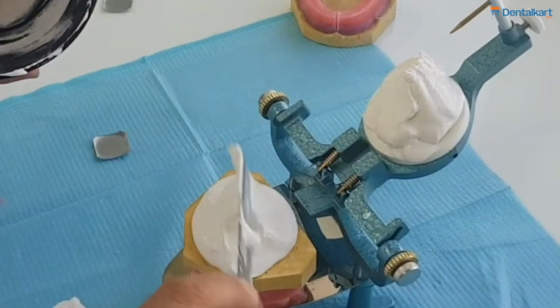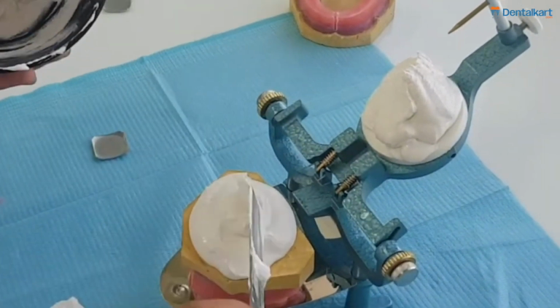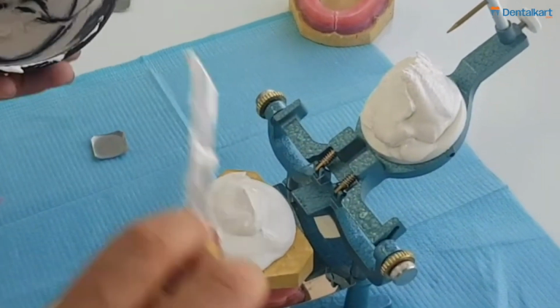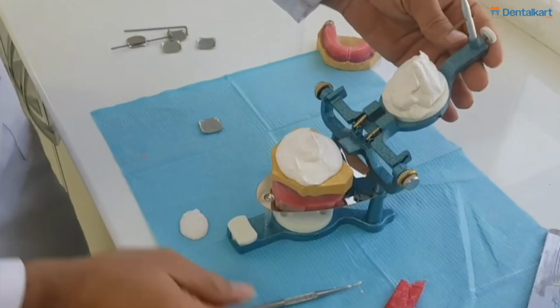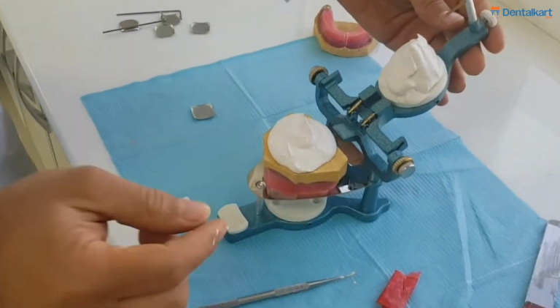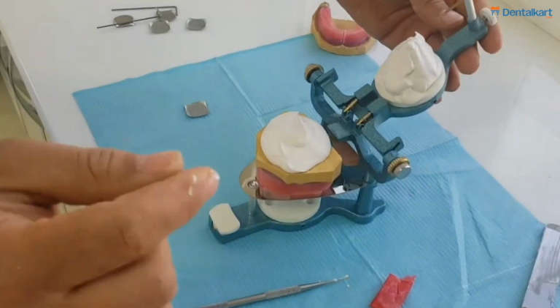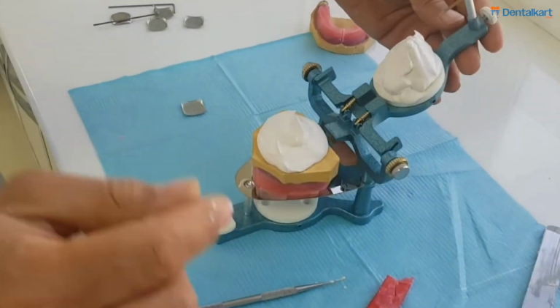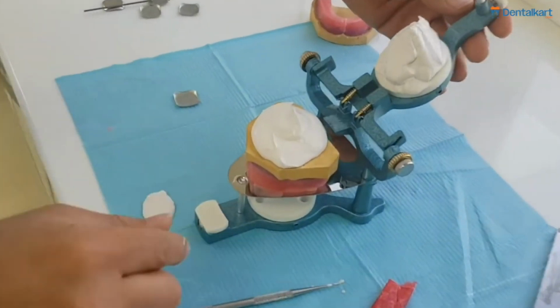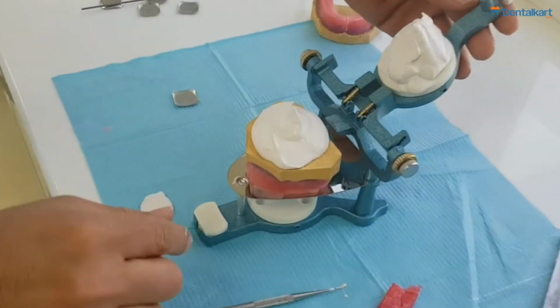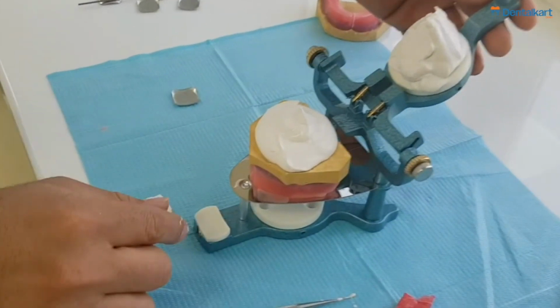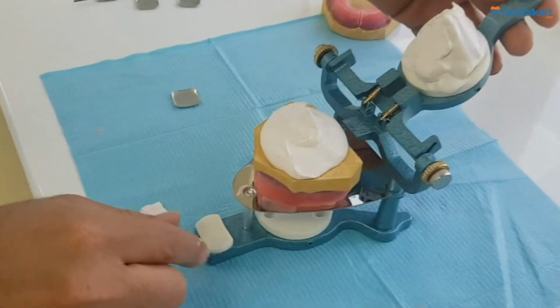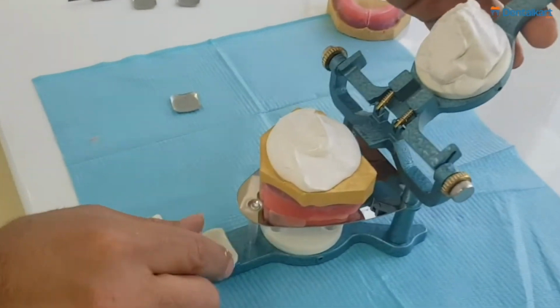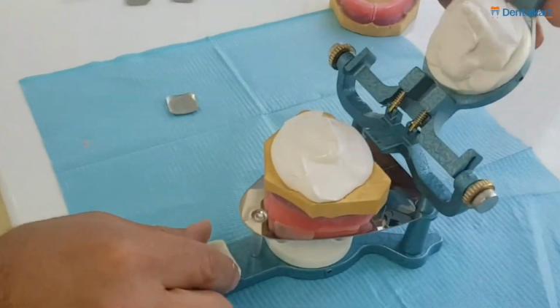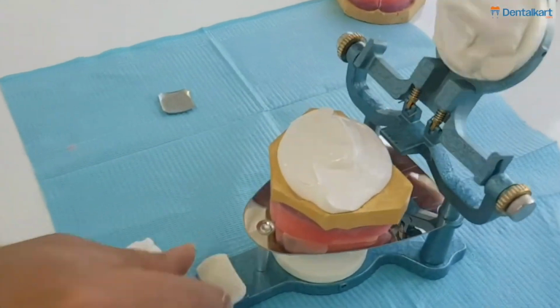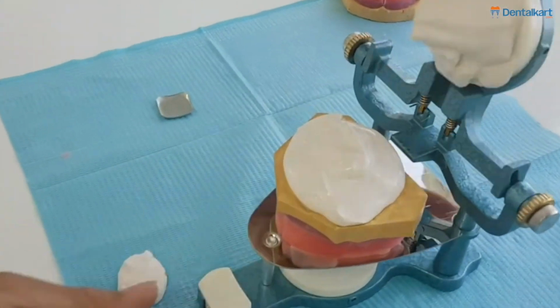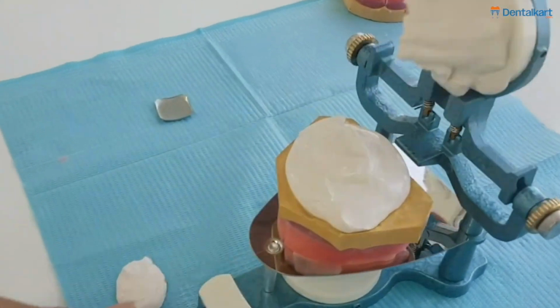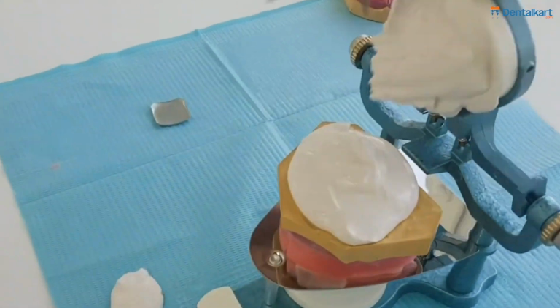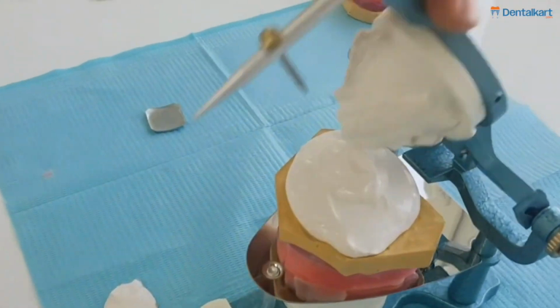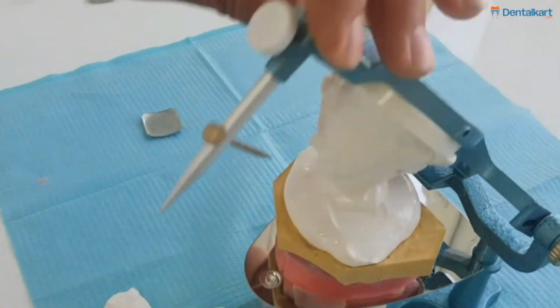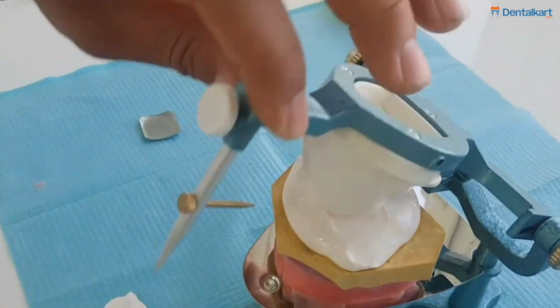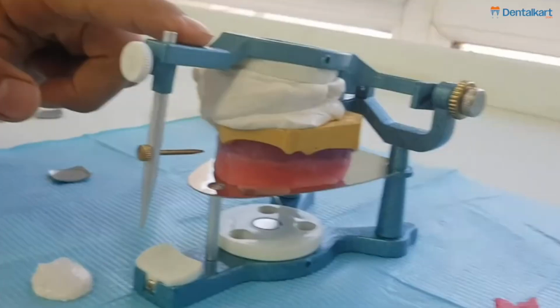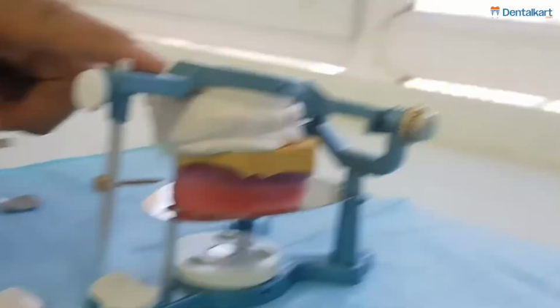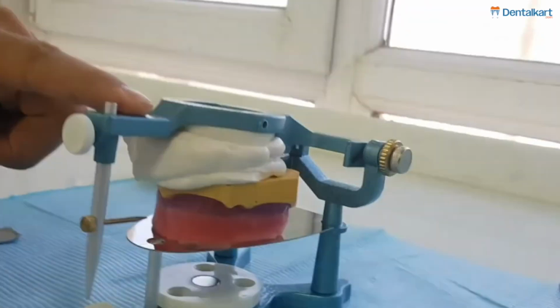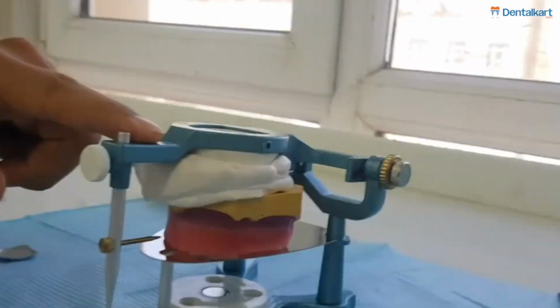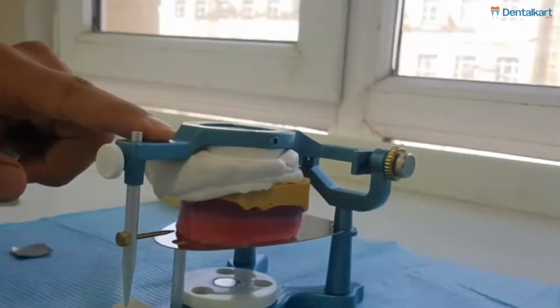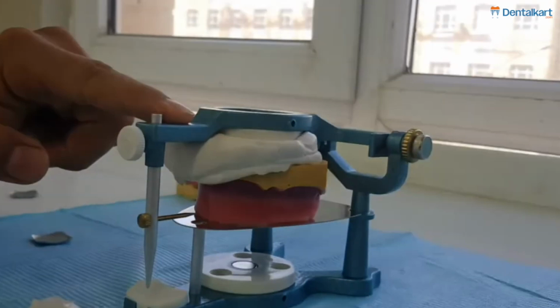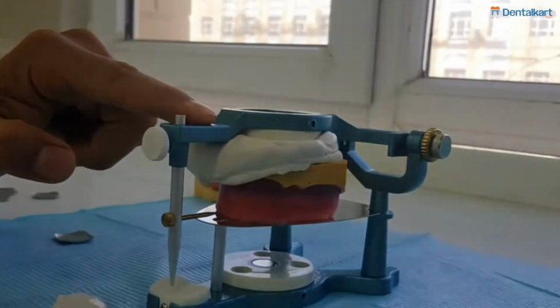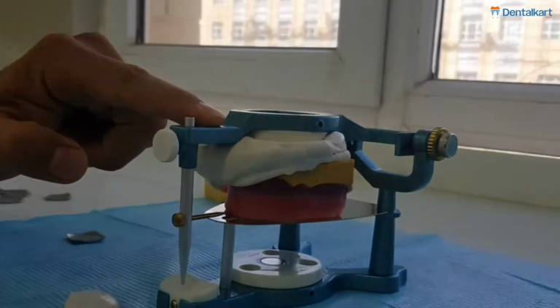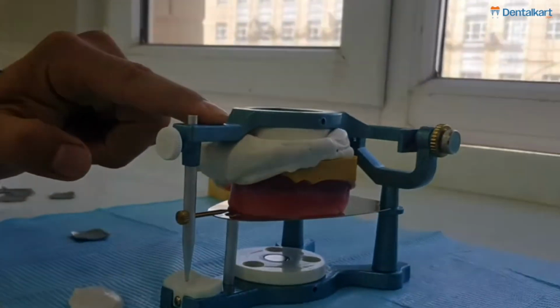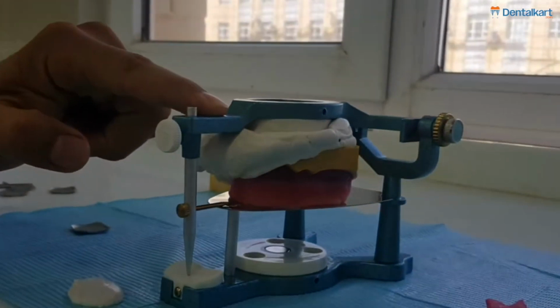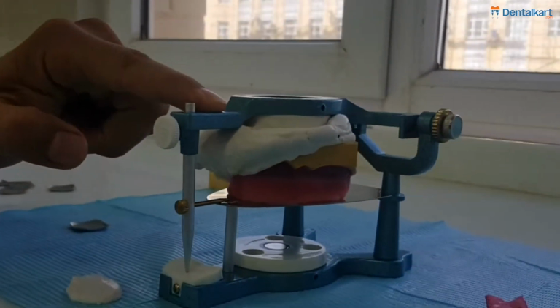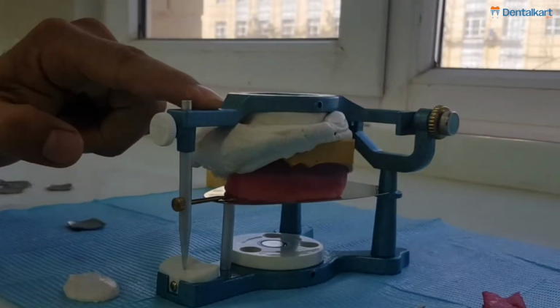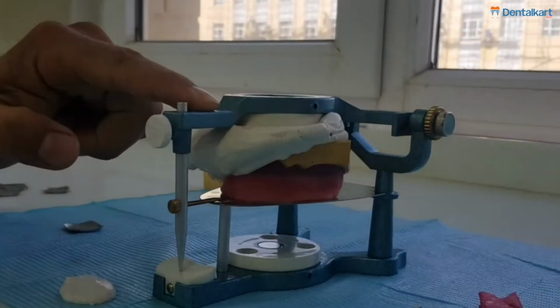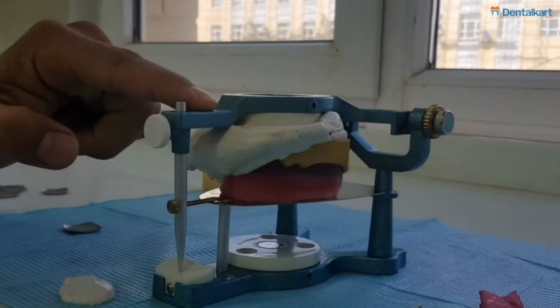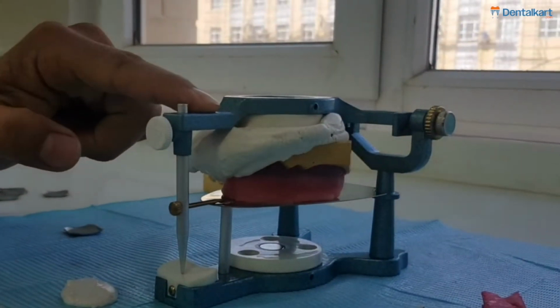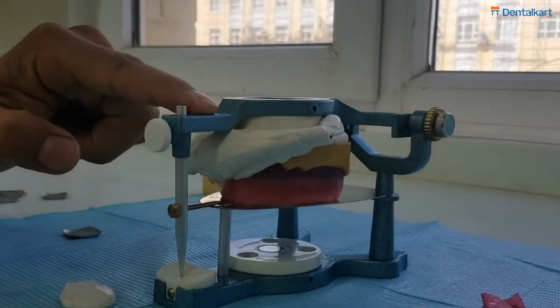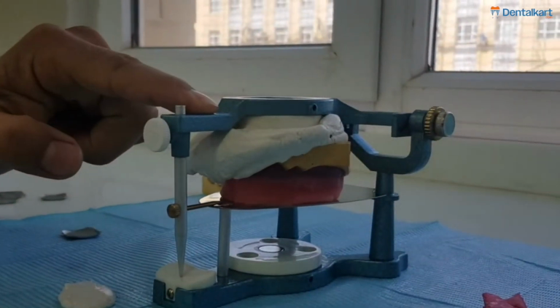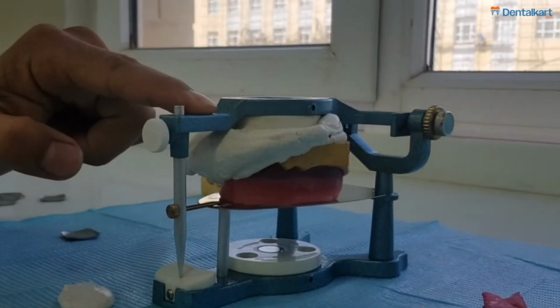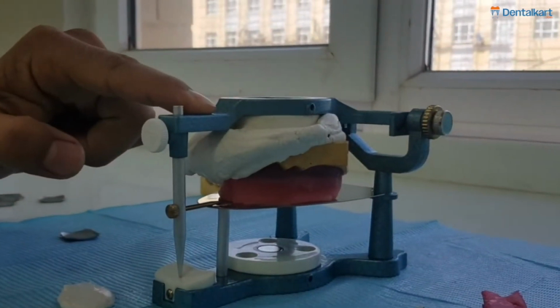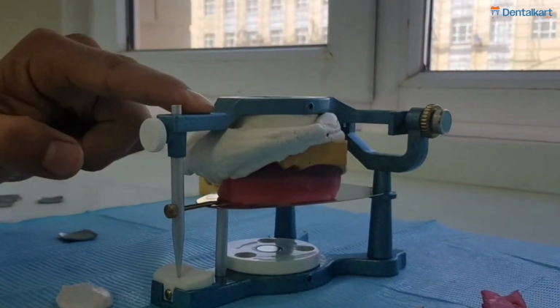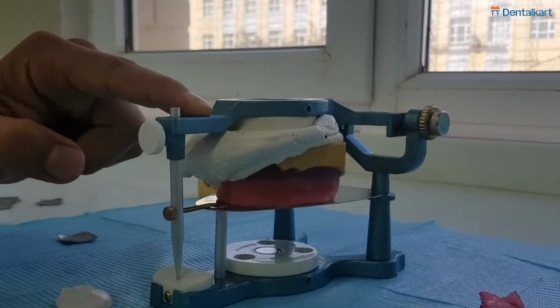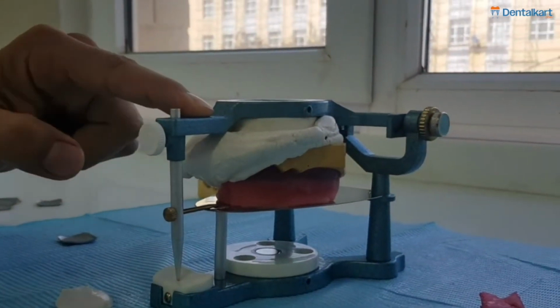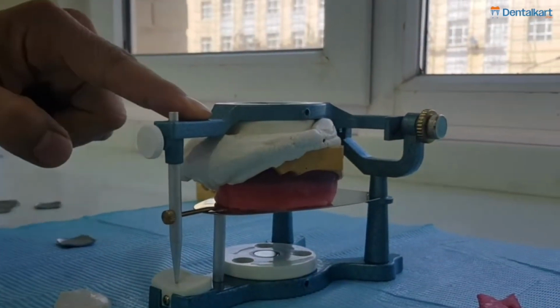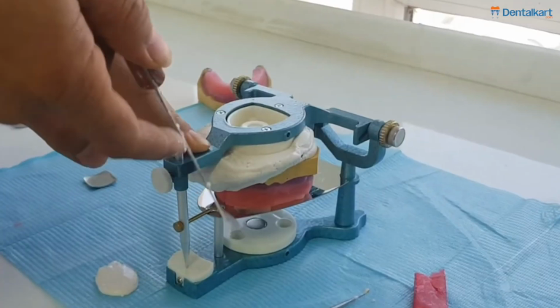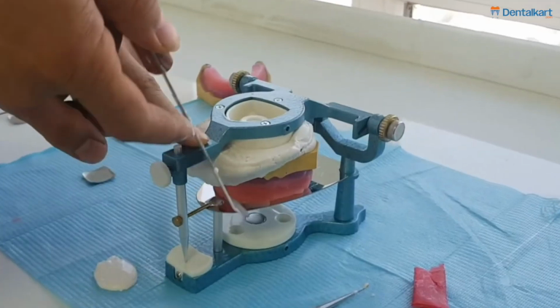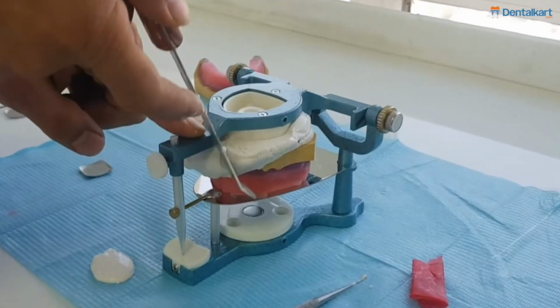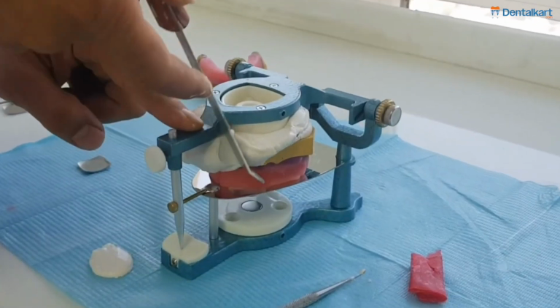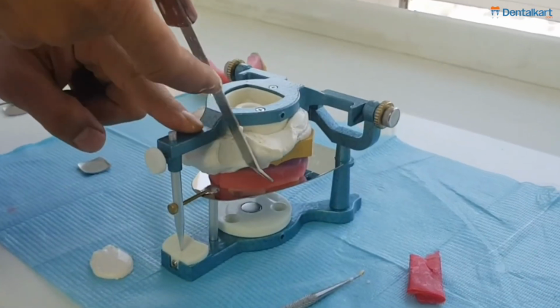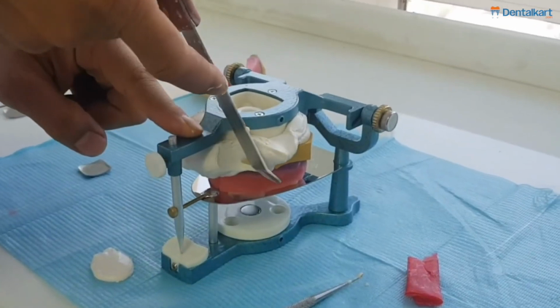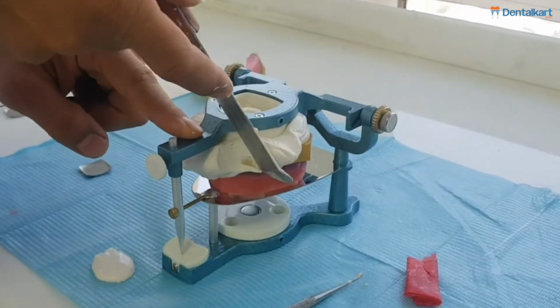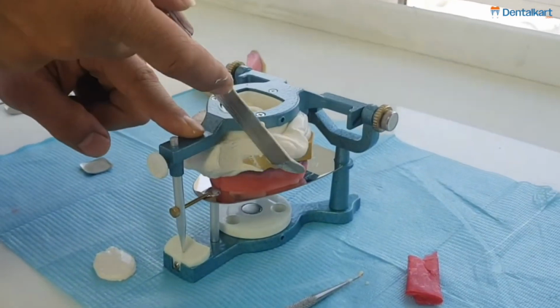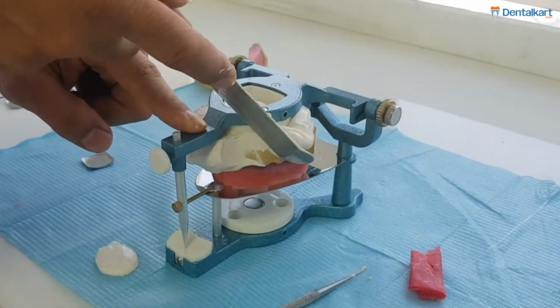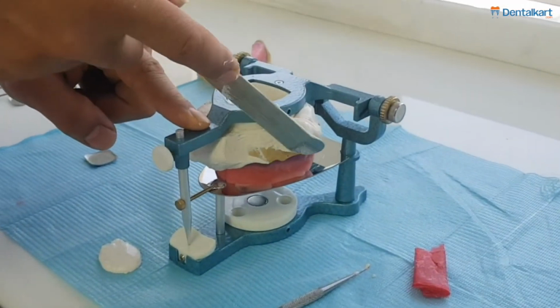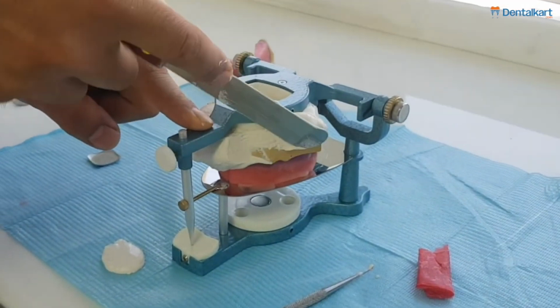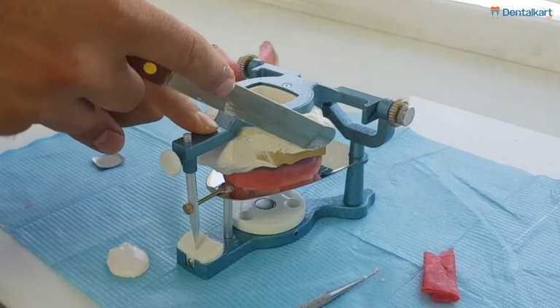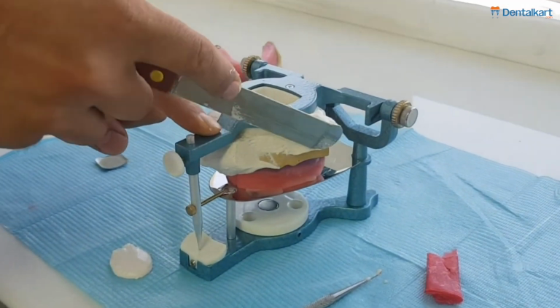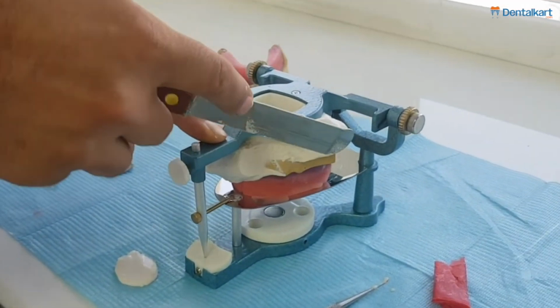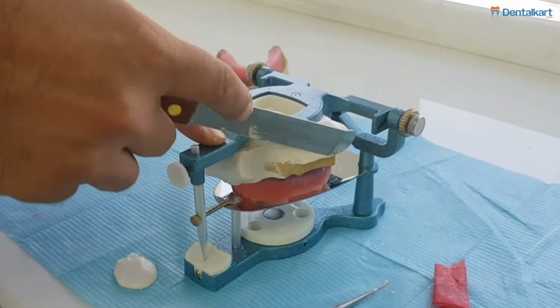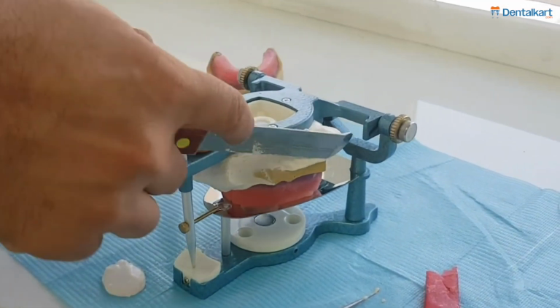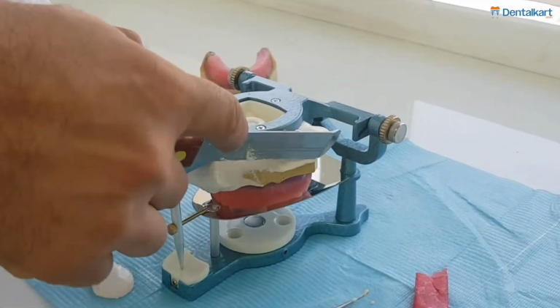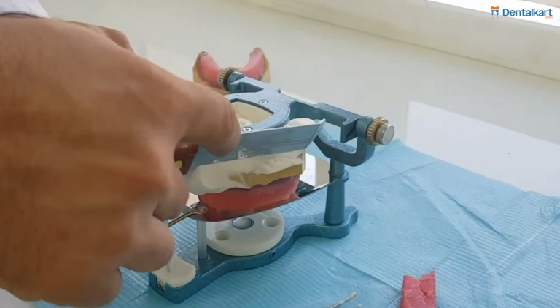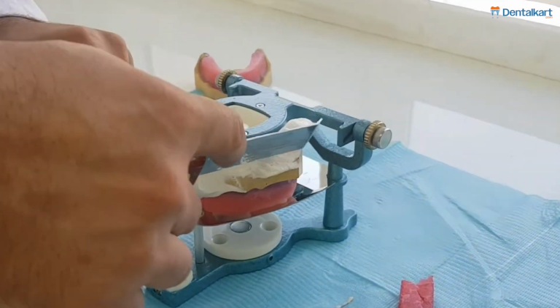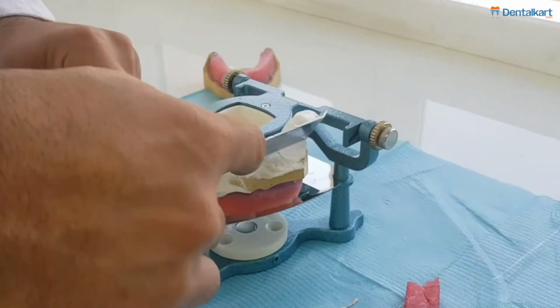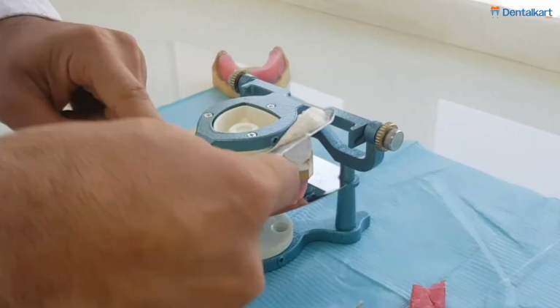Then we'll close the upper arm of the dental articulator onto the upper cast and remove the excess dental plaster.